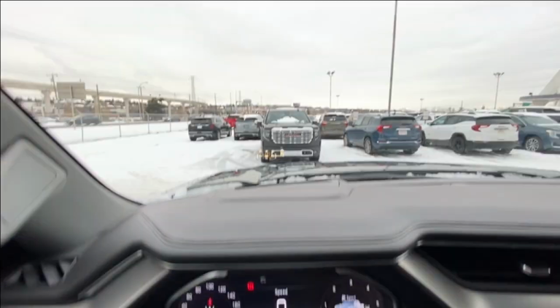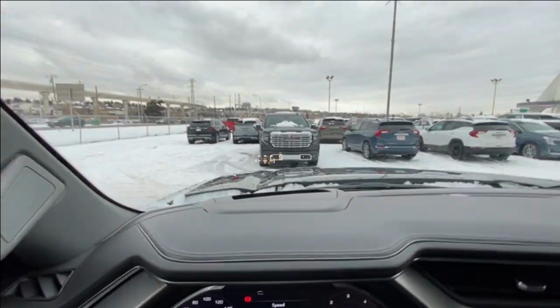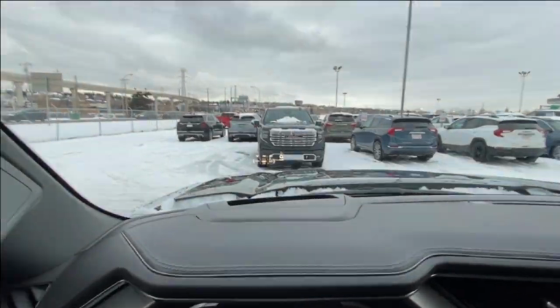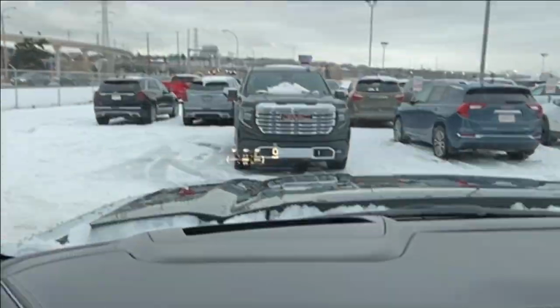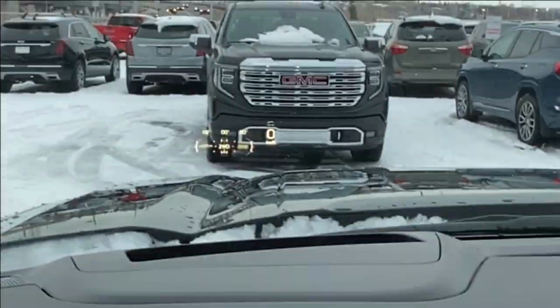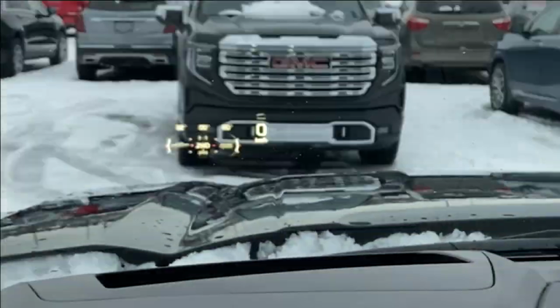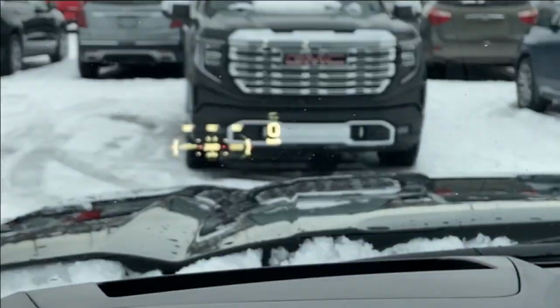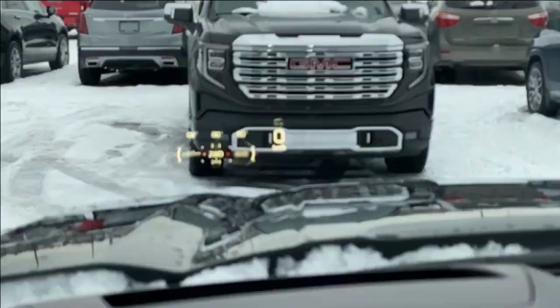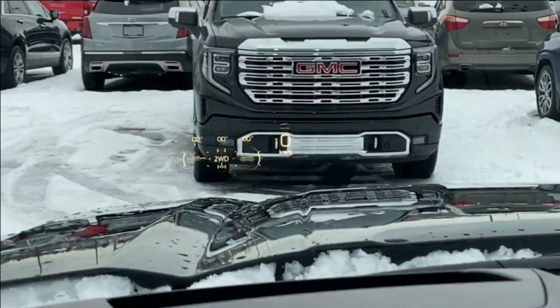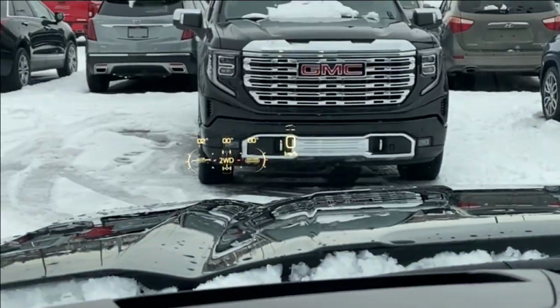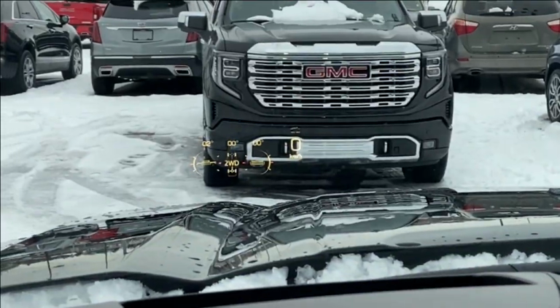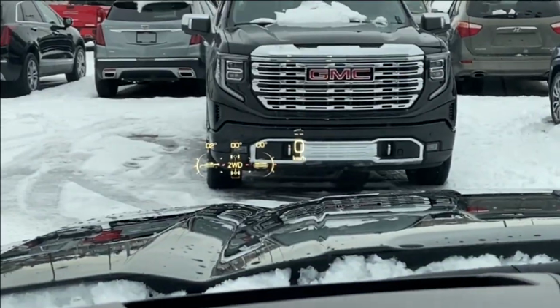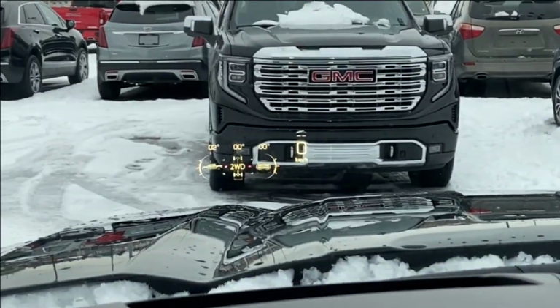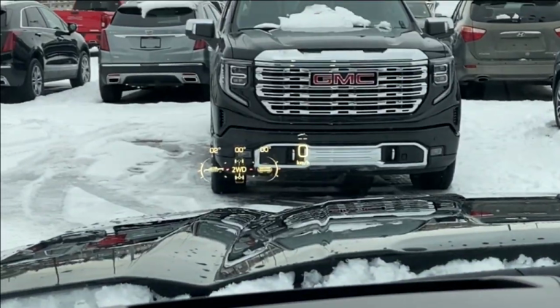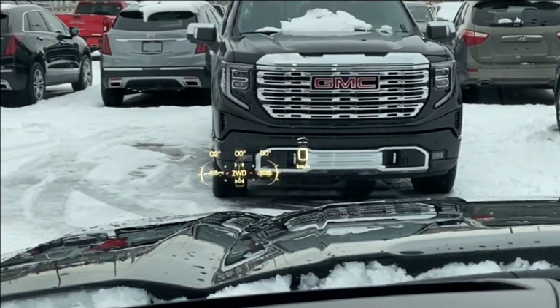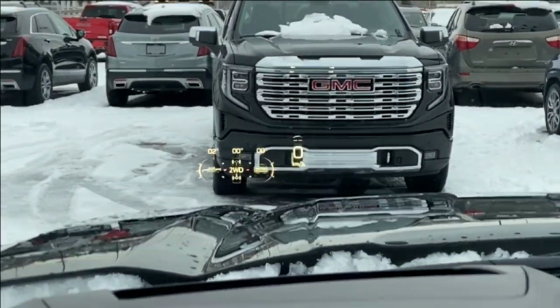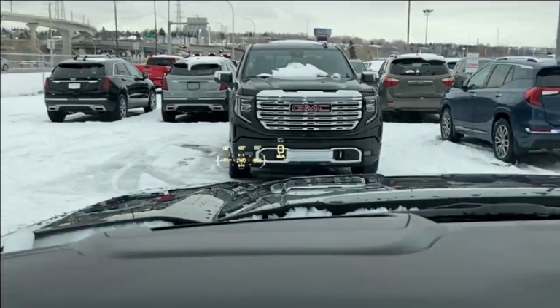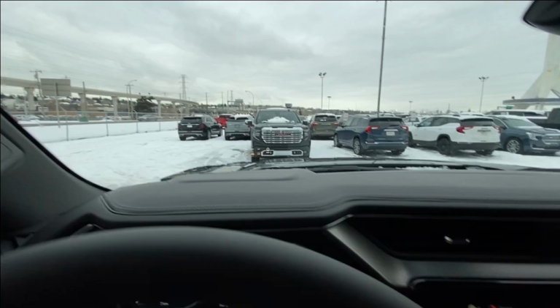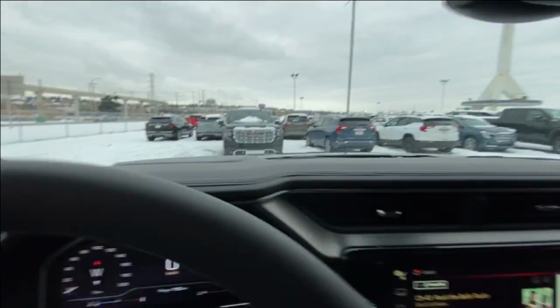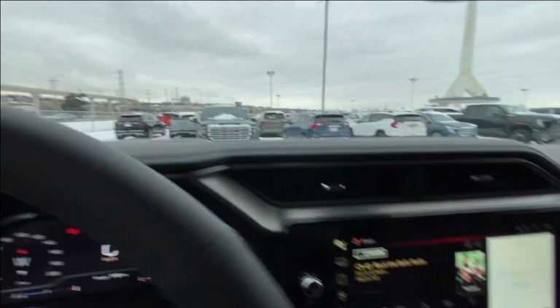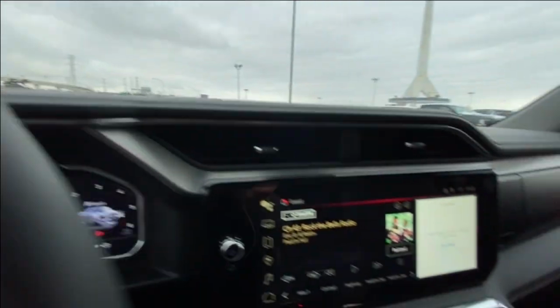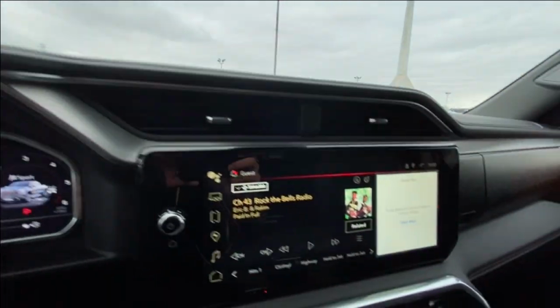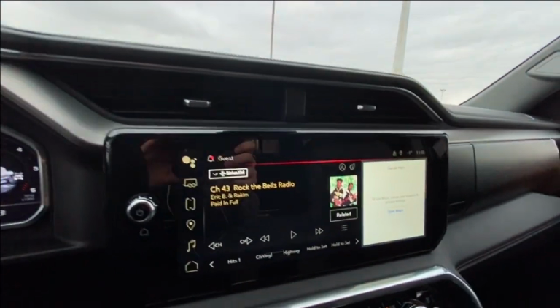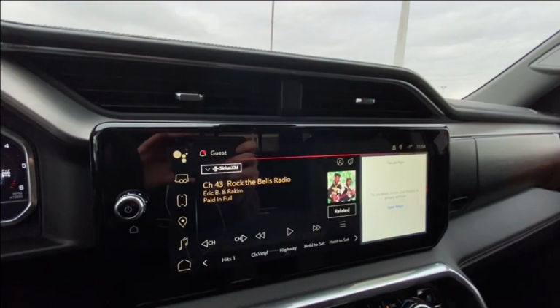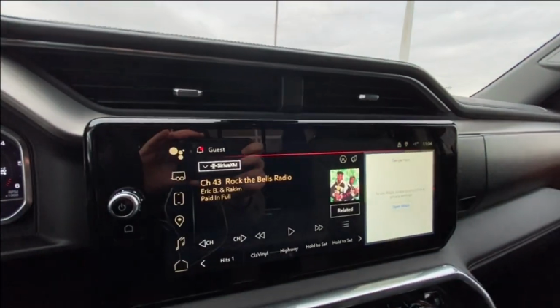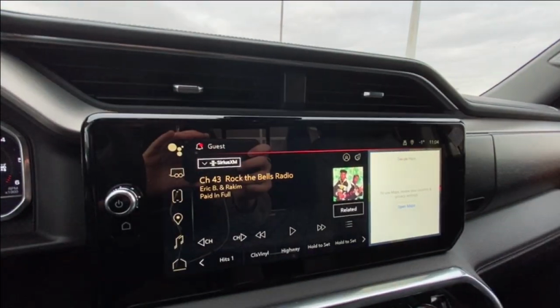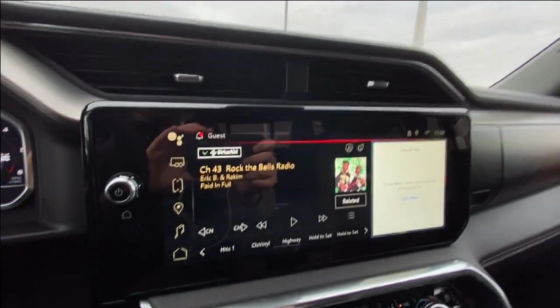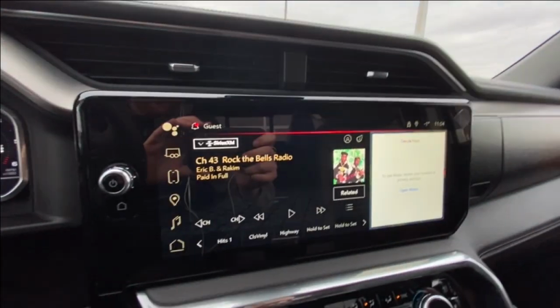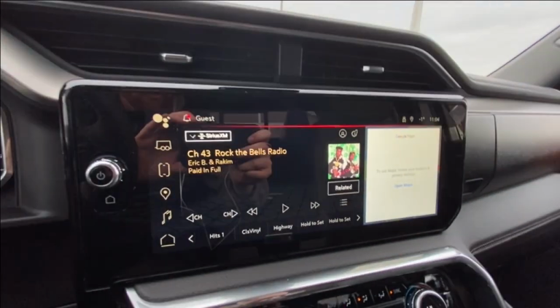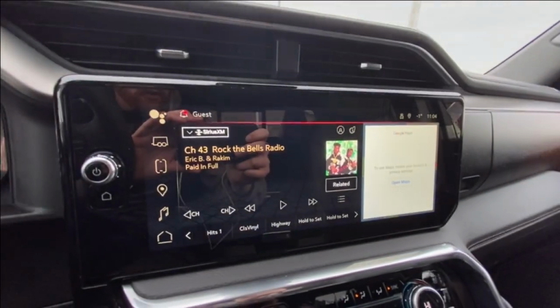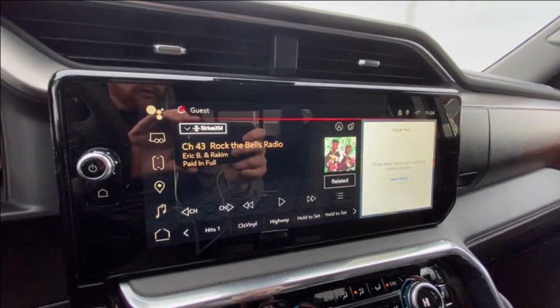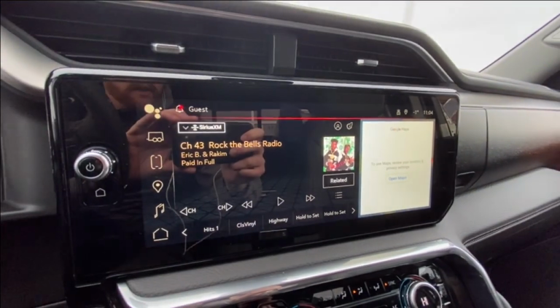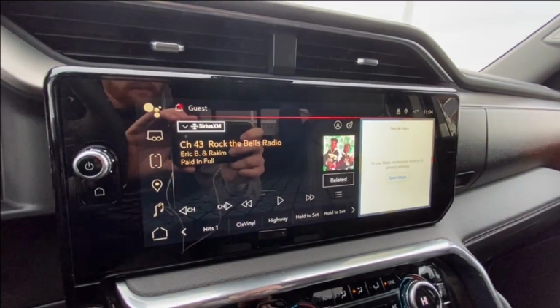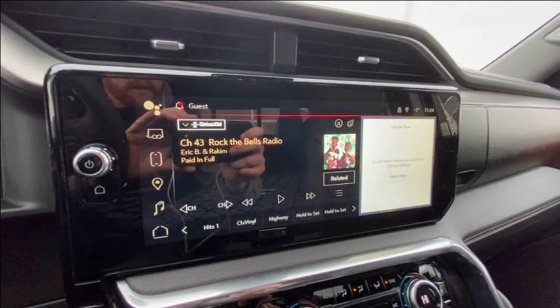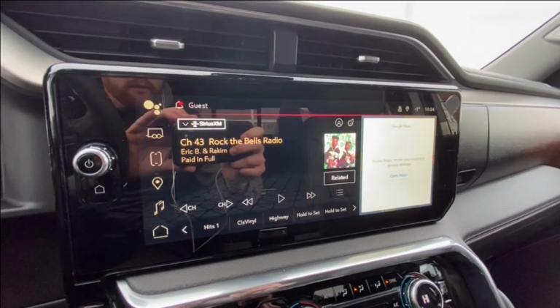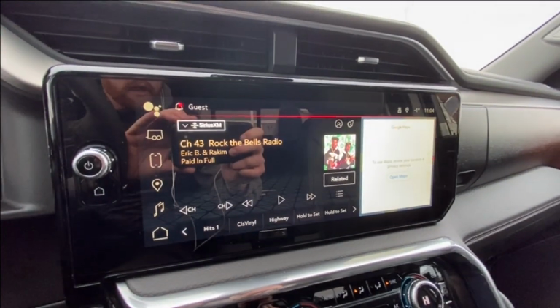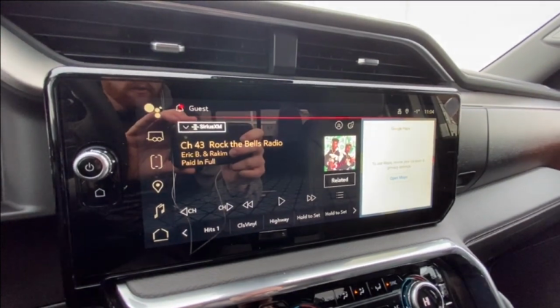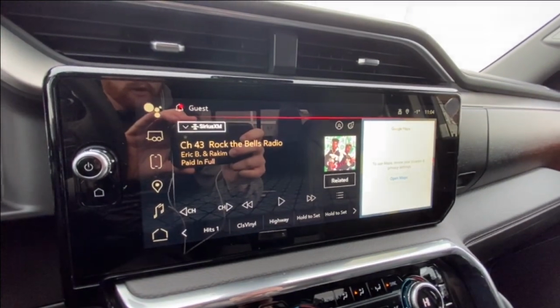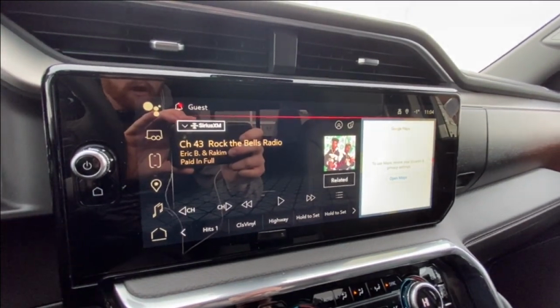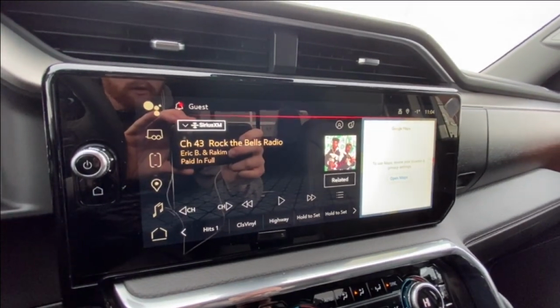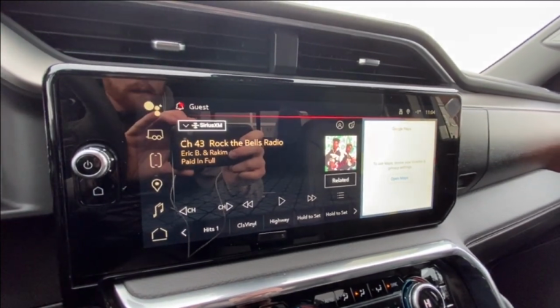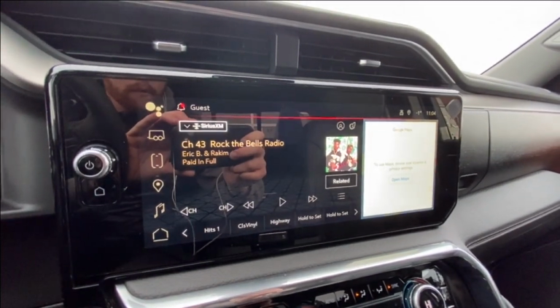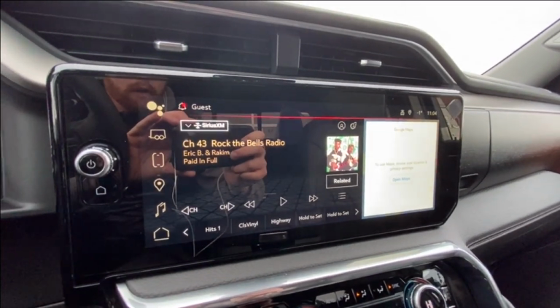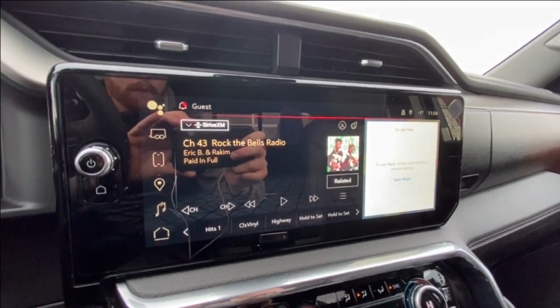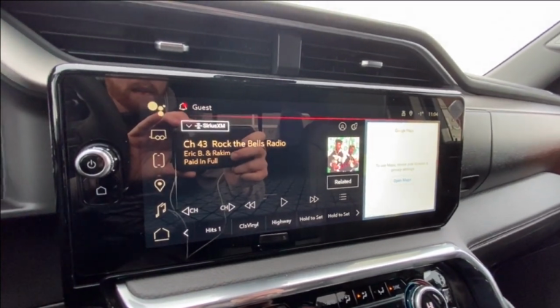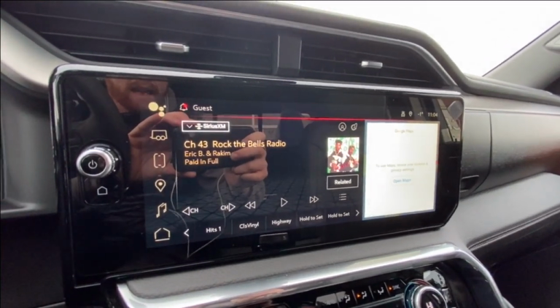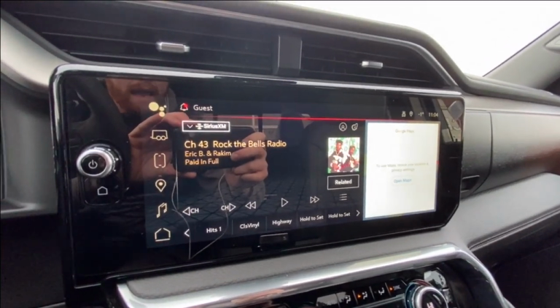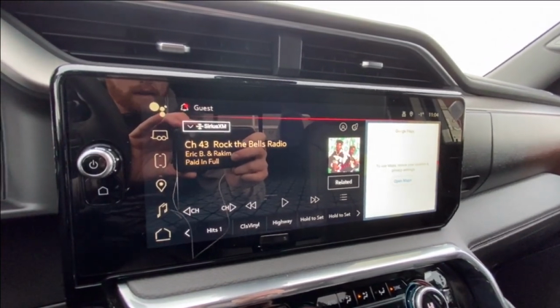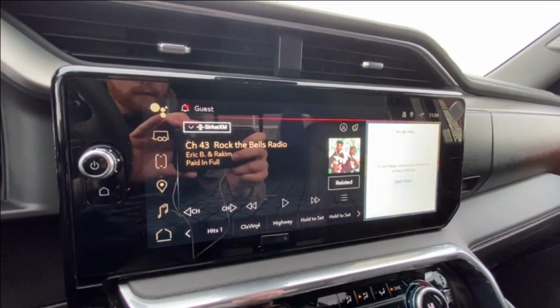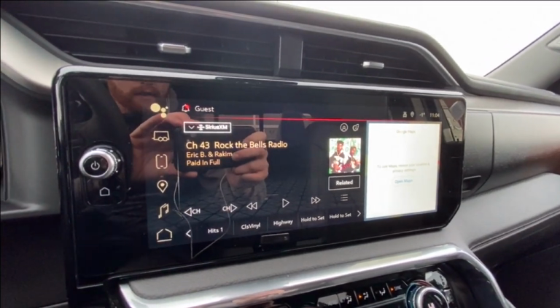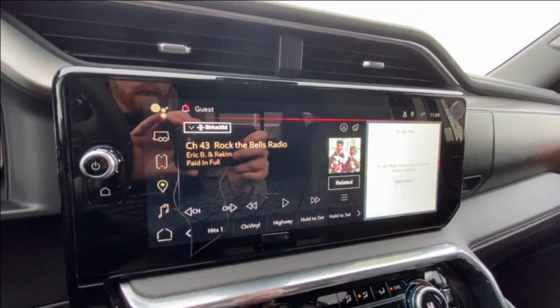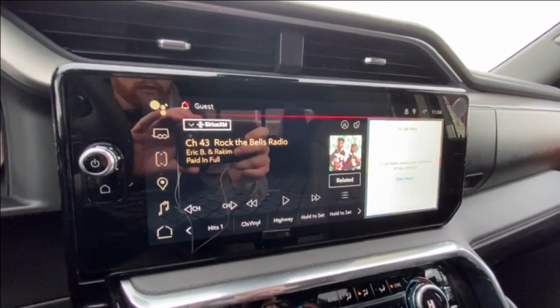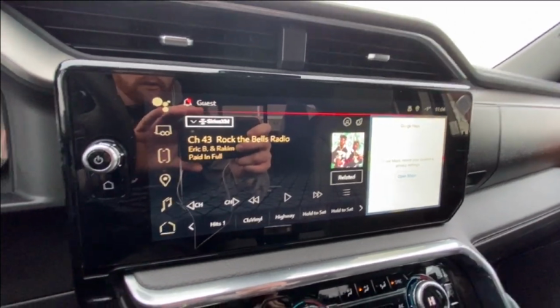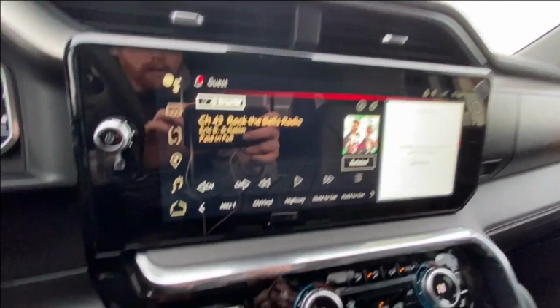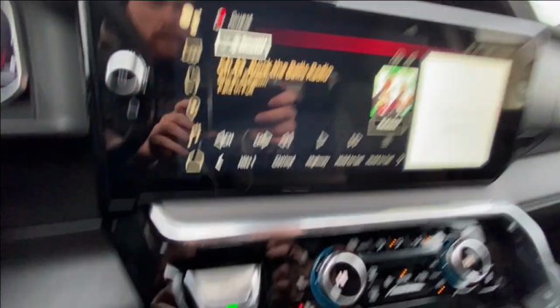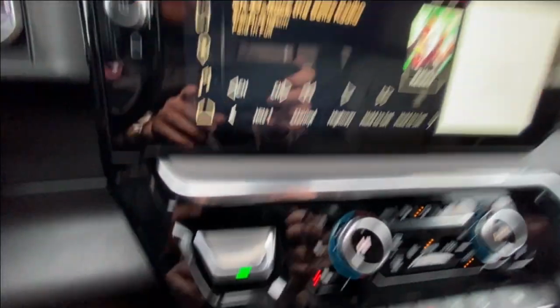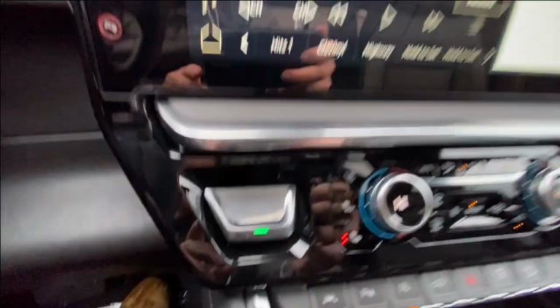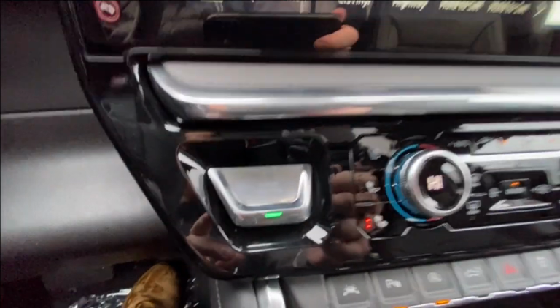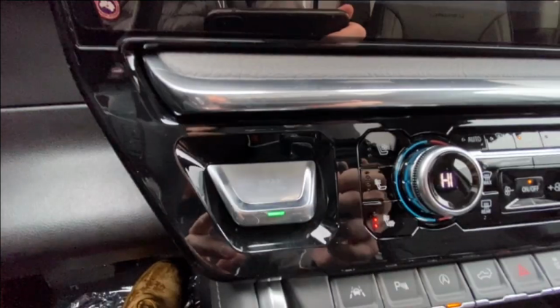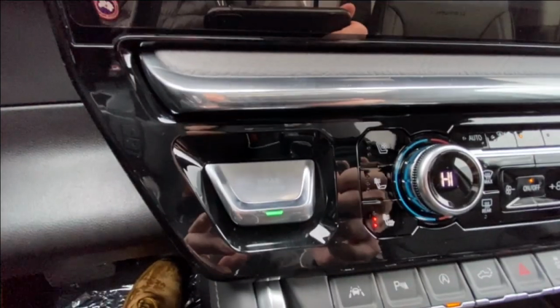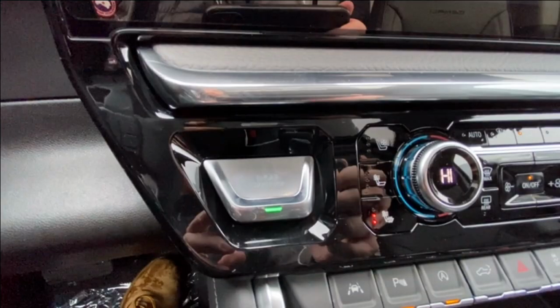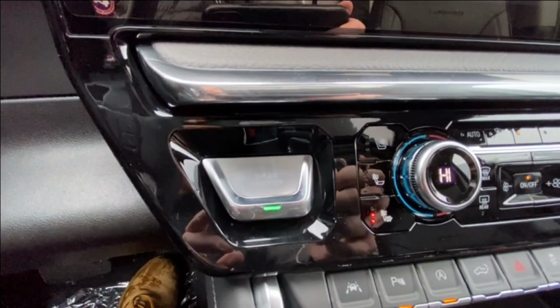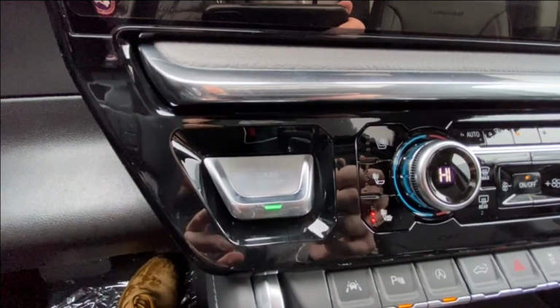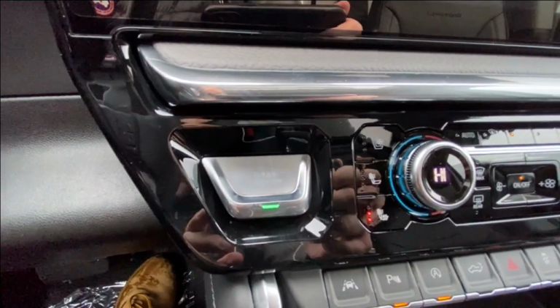We also have the heads up display previously mentioned, a 13.4 inch touchscreen complete with Android Auto, Apple CarPlay and navigation, and push to start ignition.